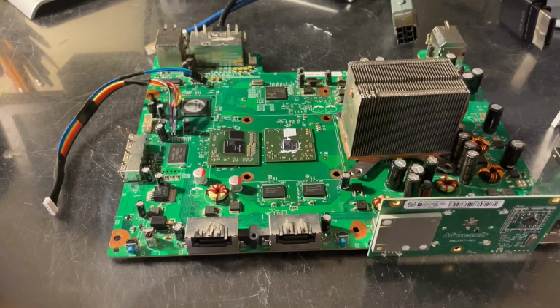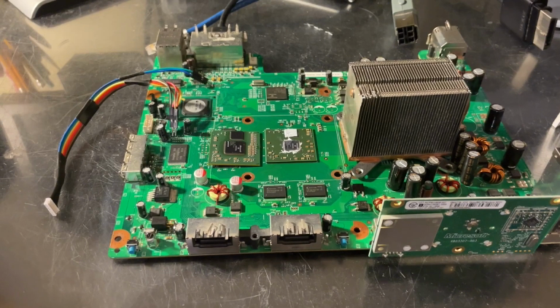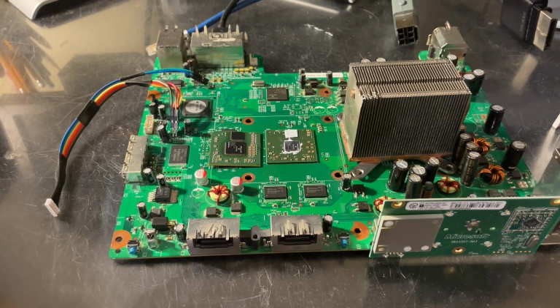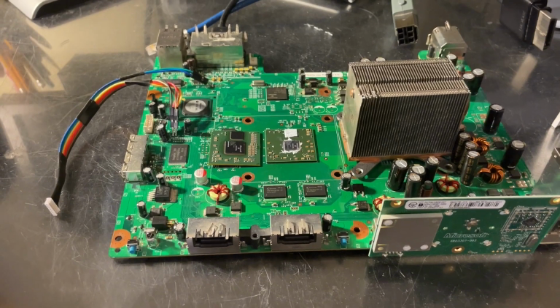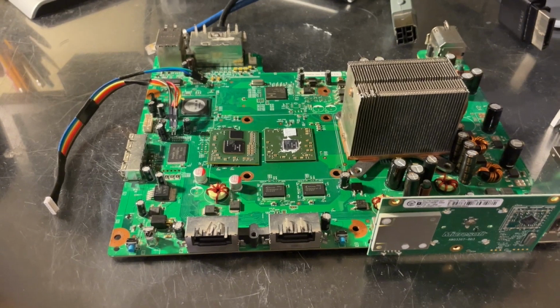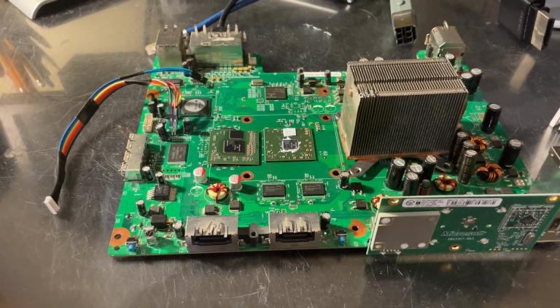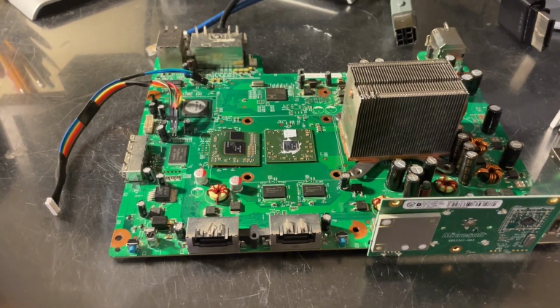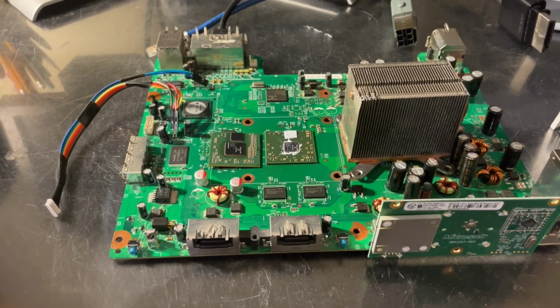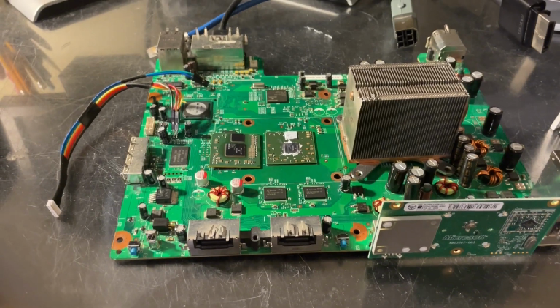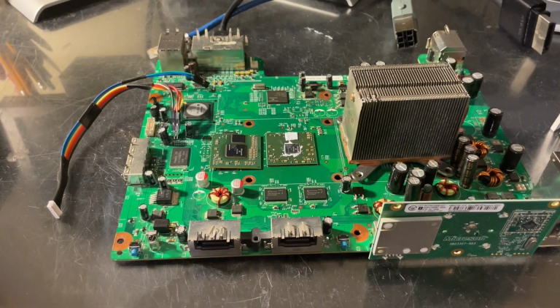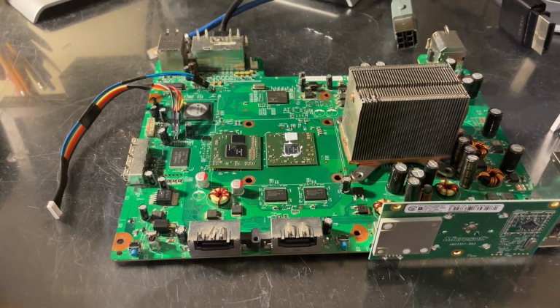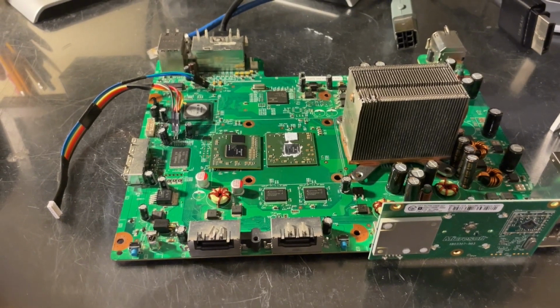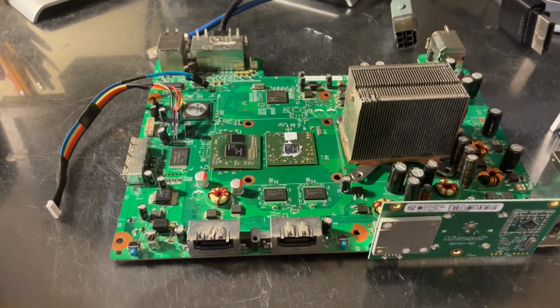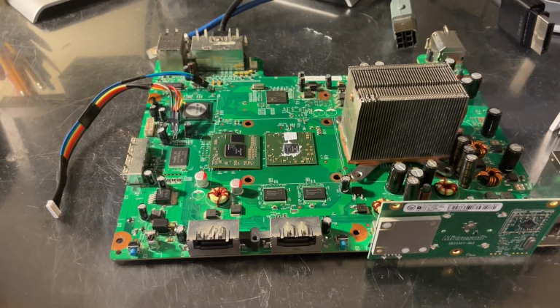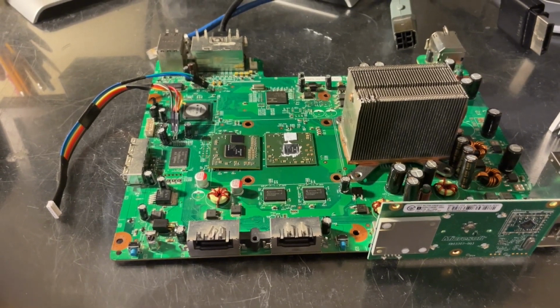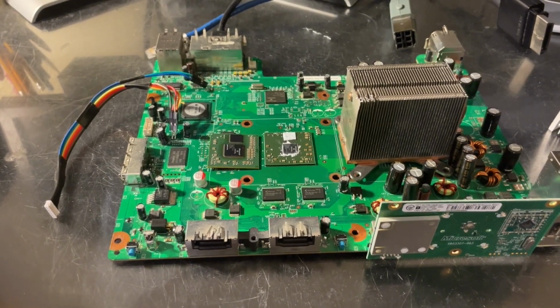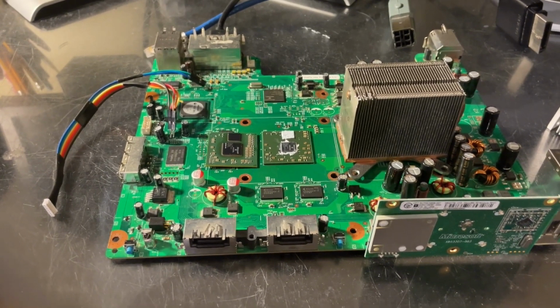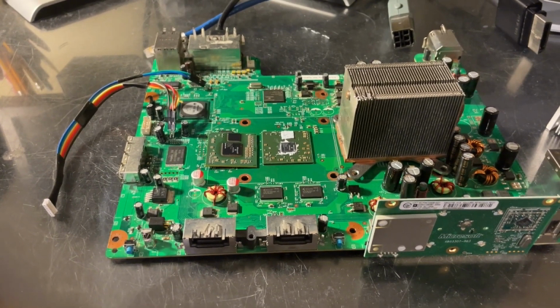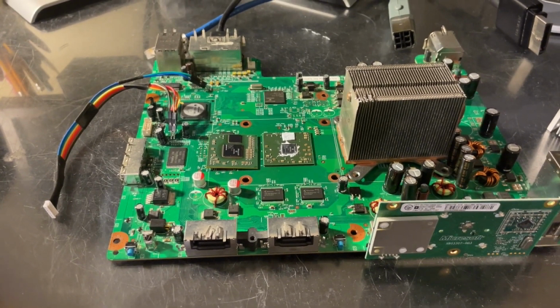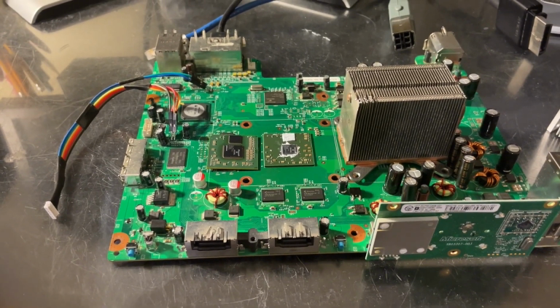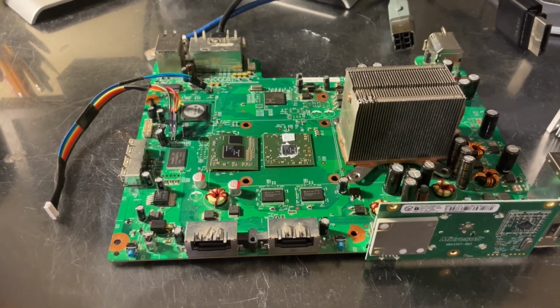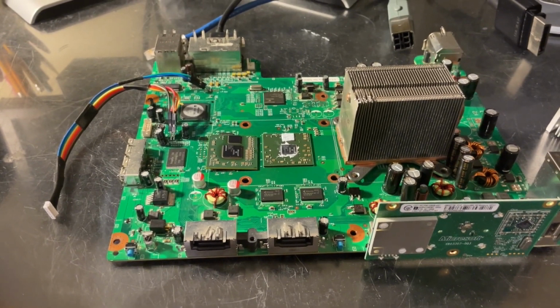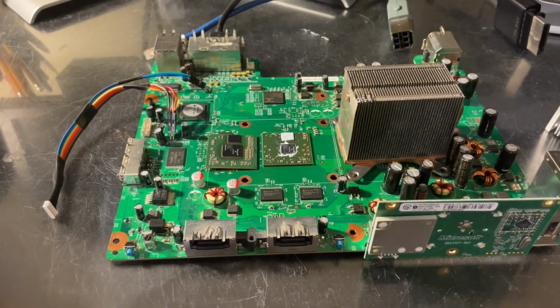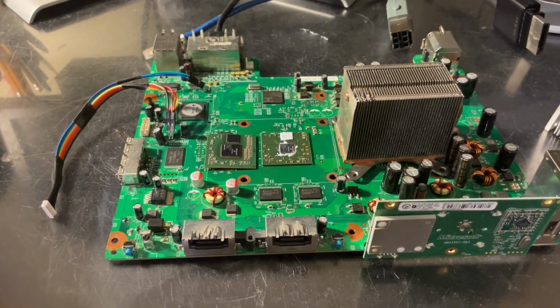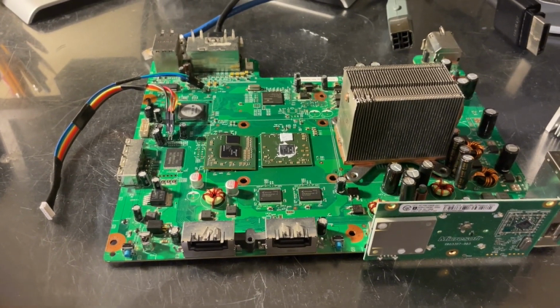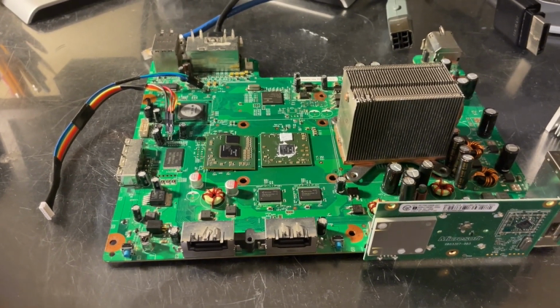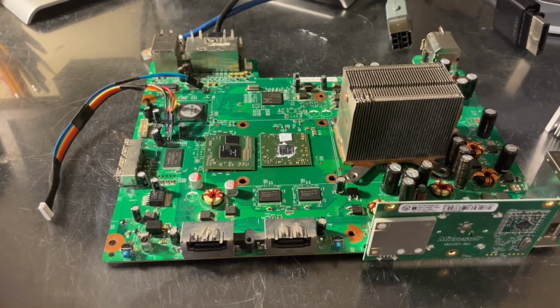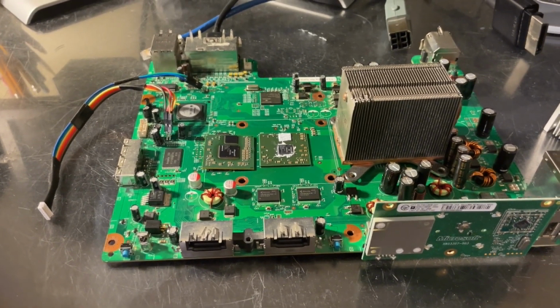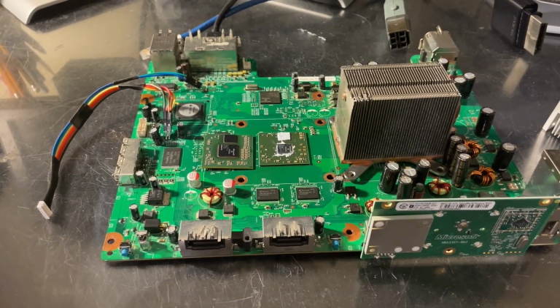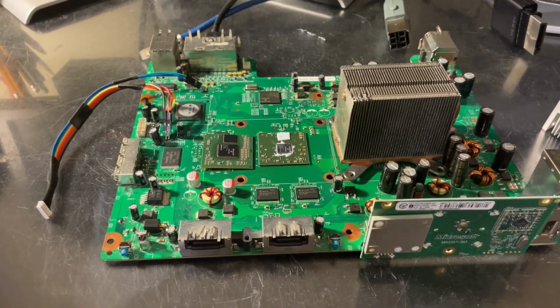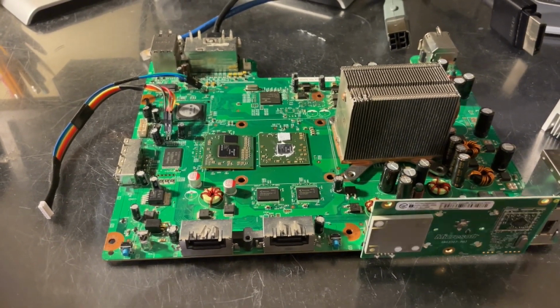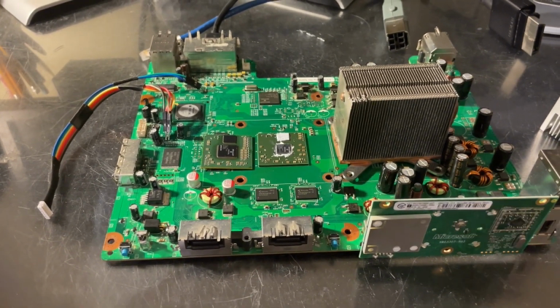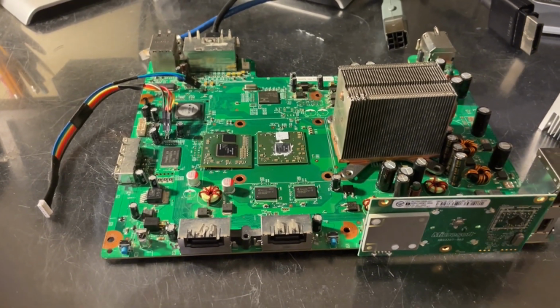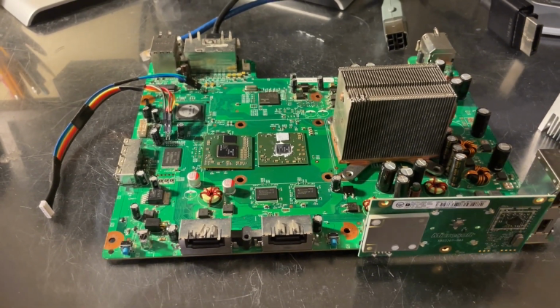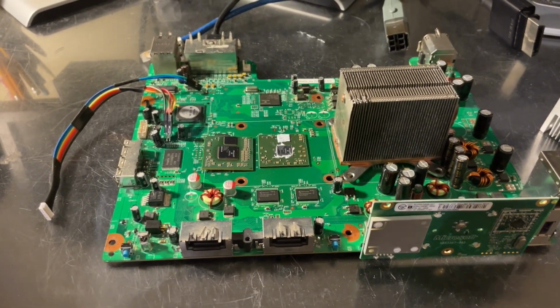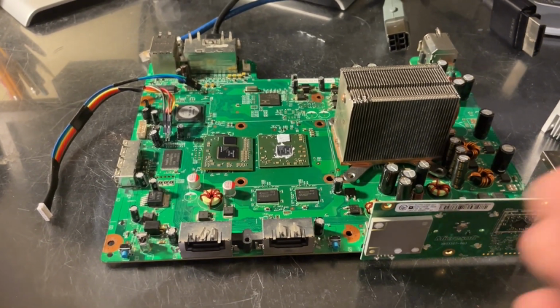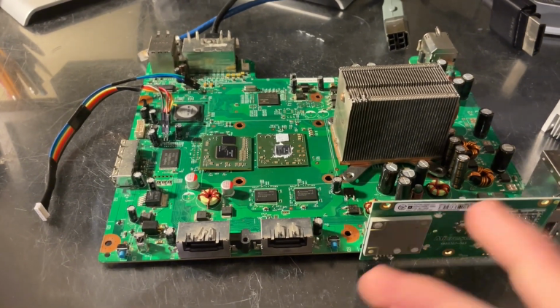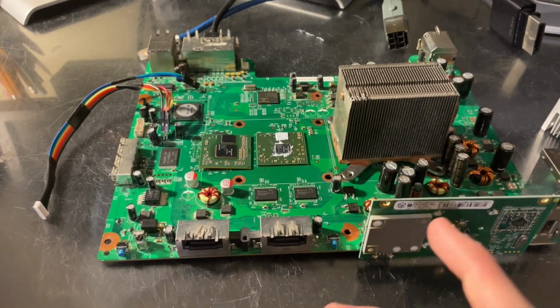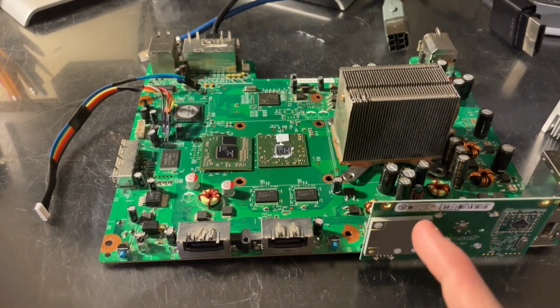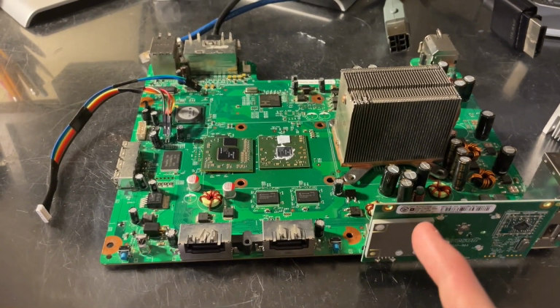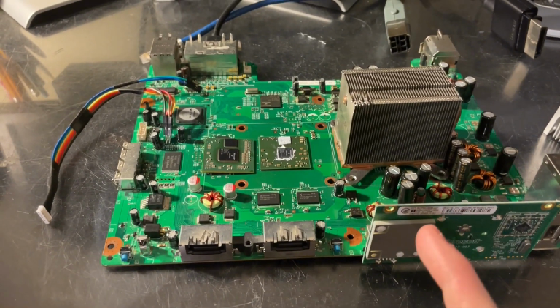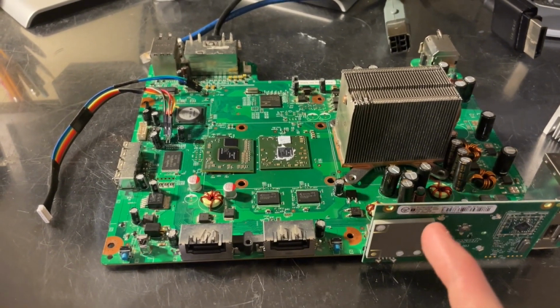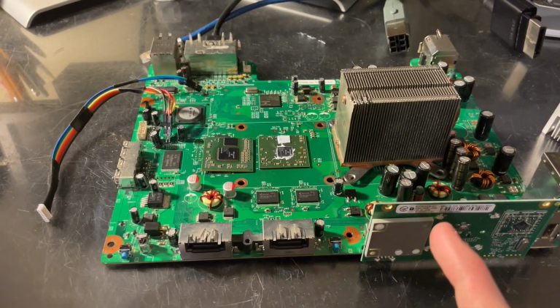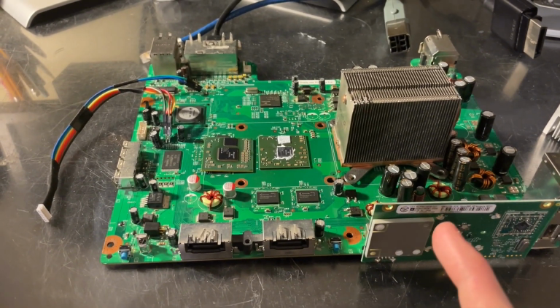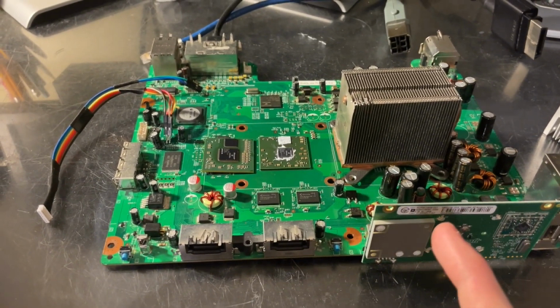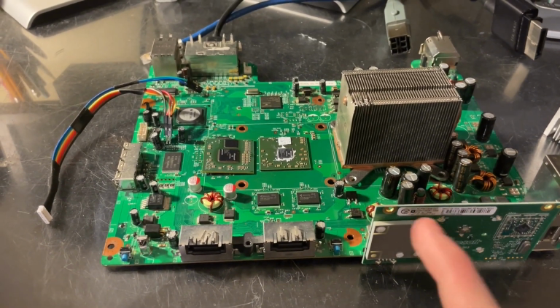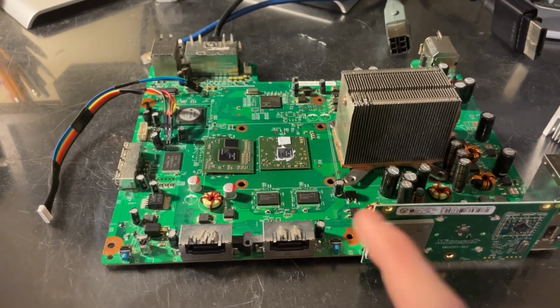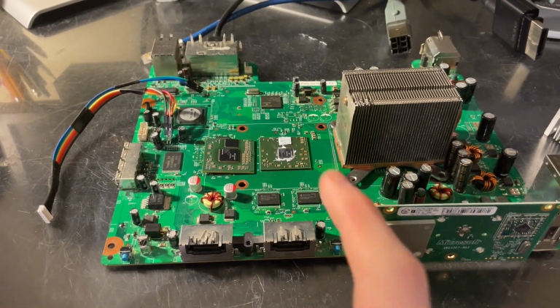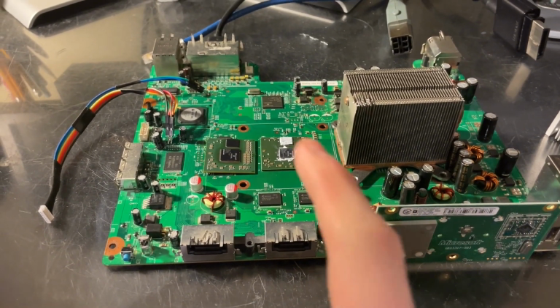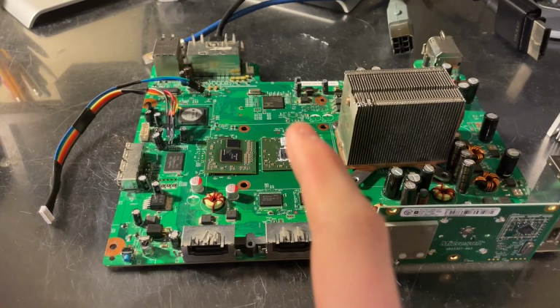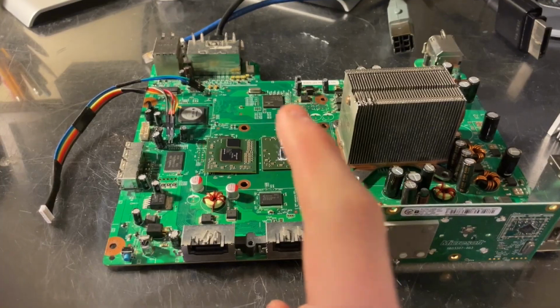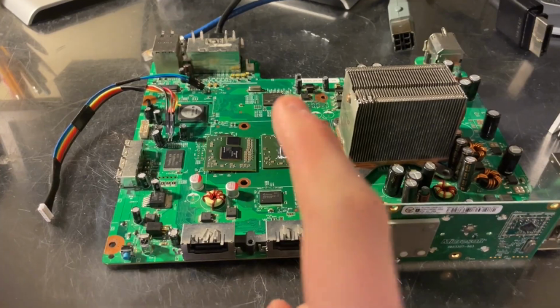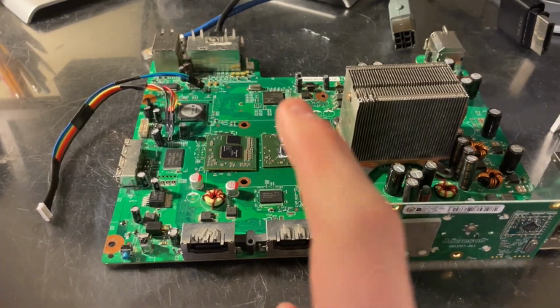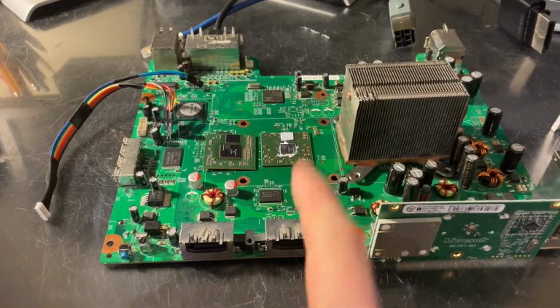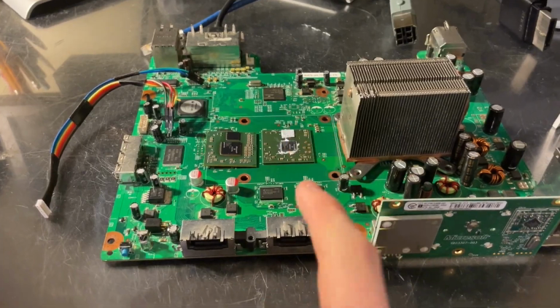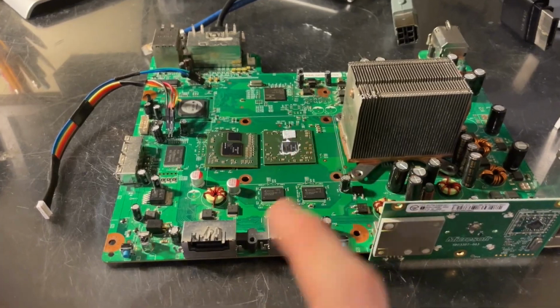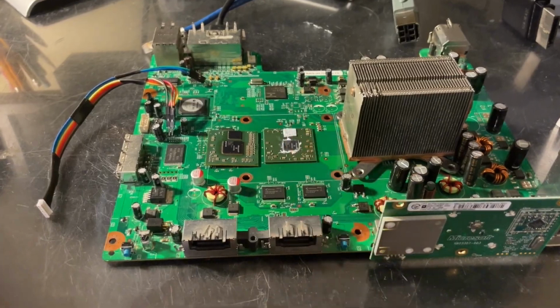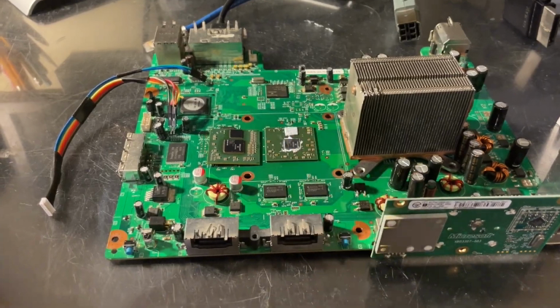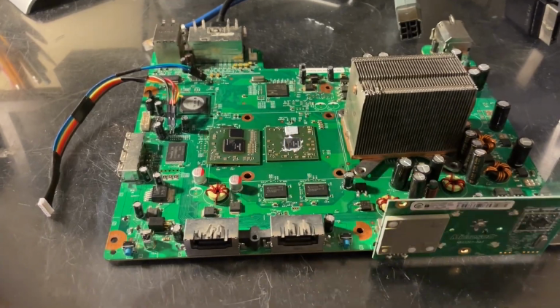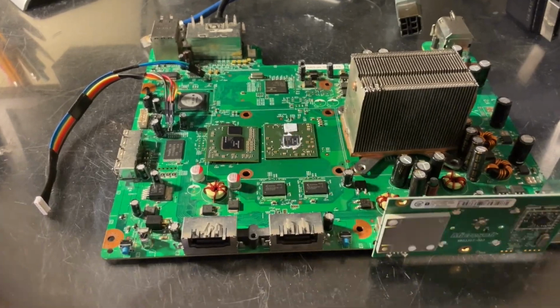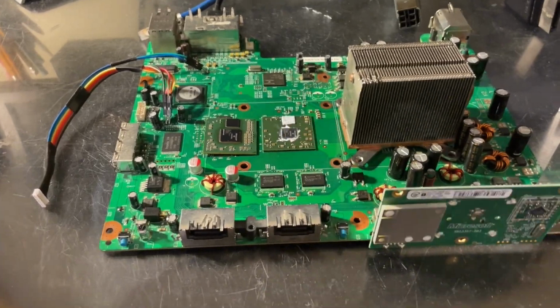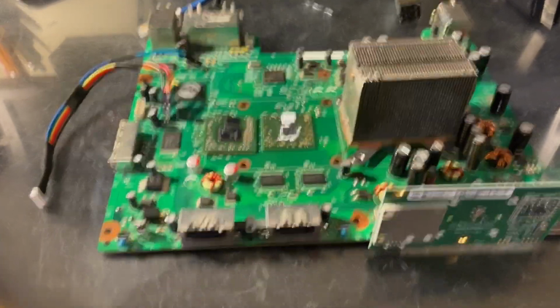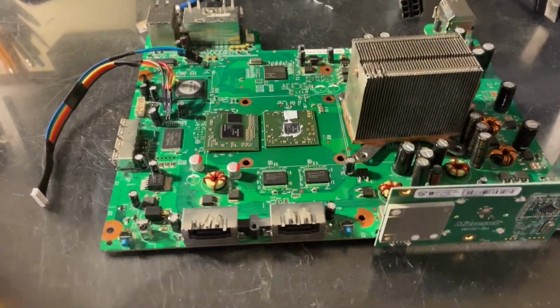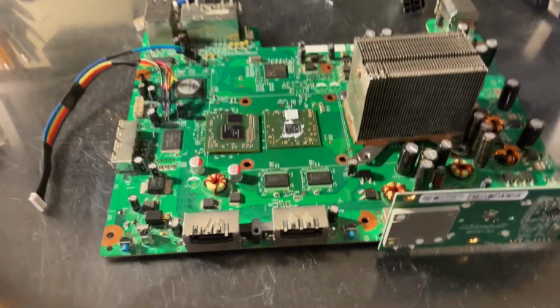Good evening, this is Josh. Here is a Falcon system that I have installed a Jasper GPU on.